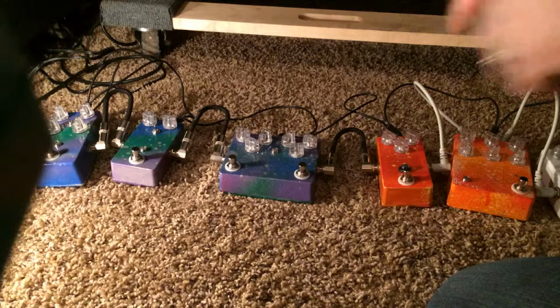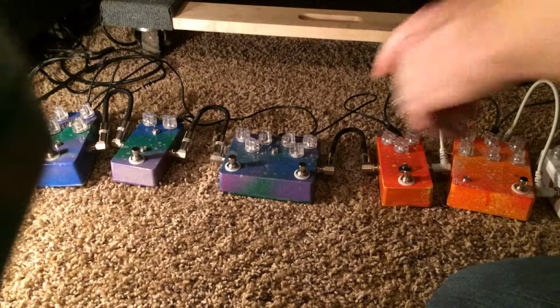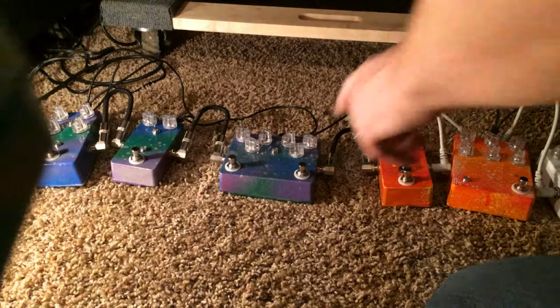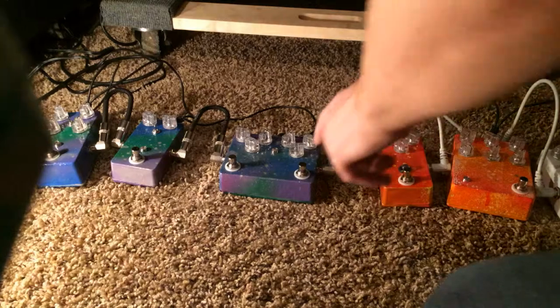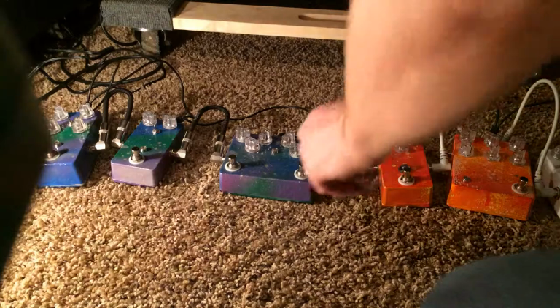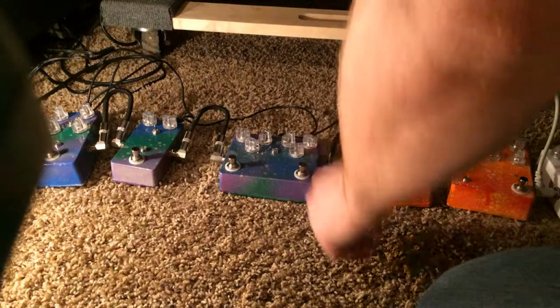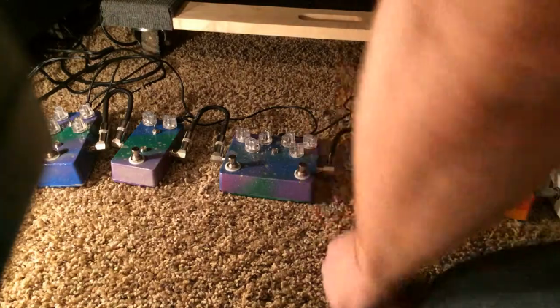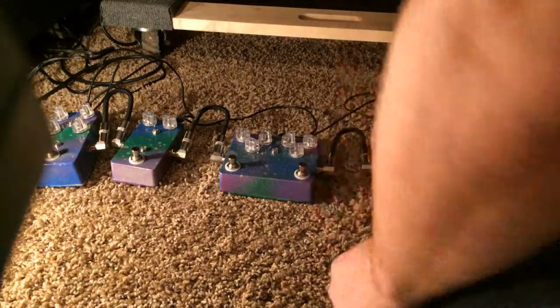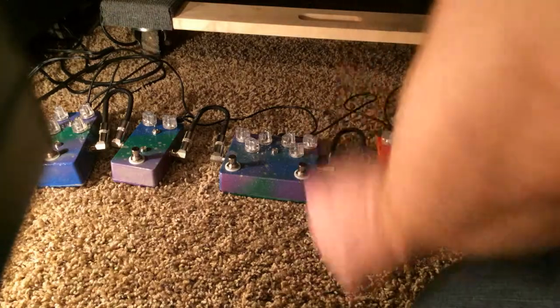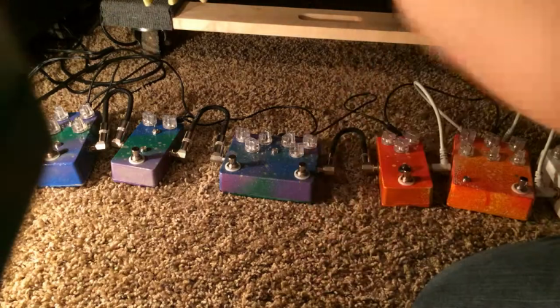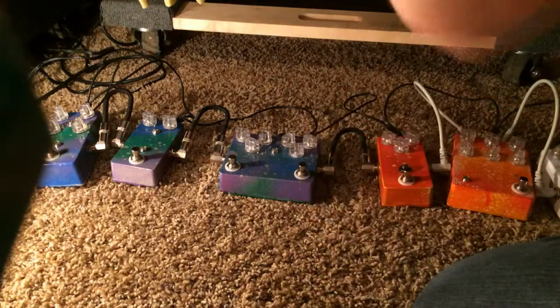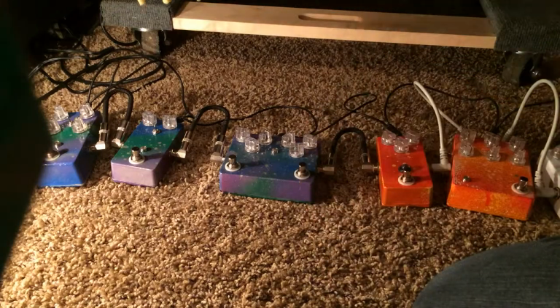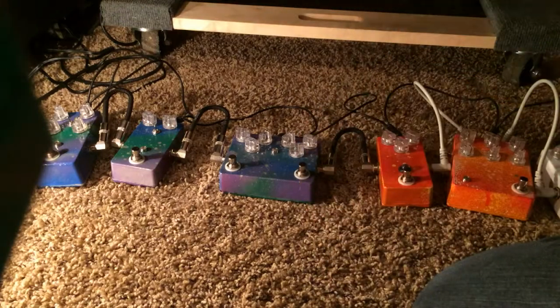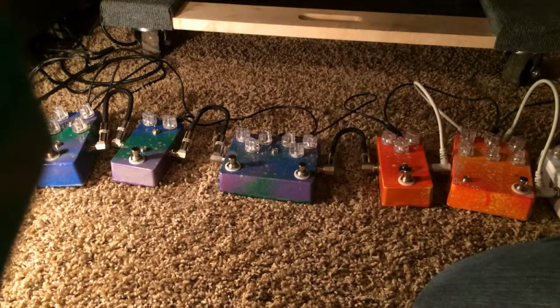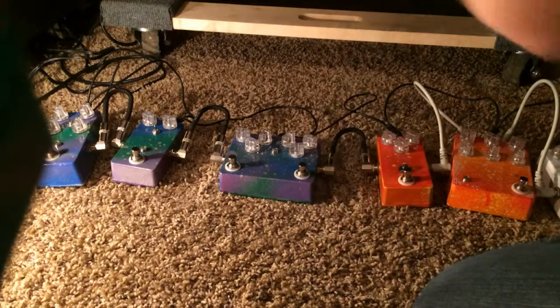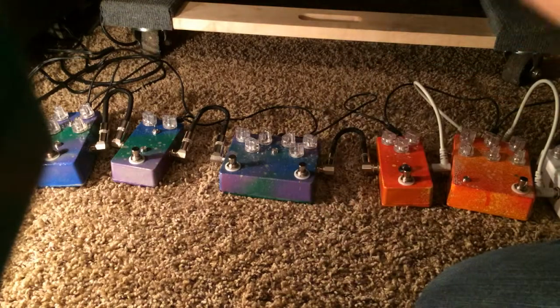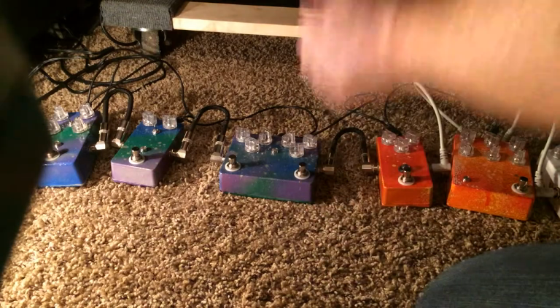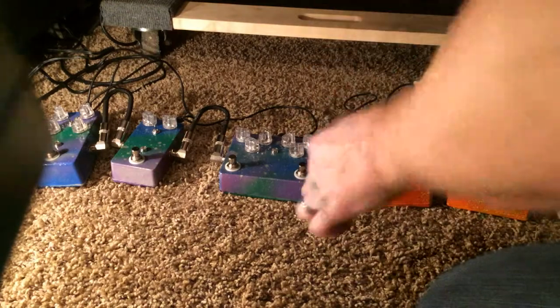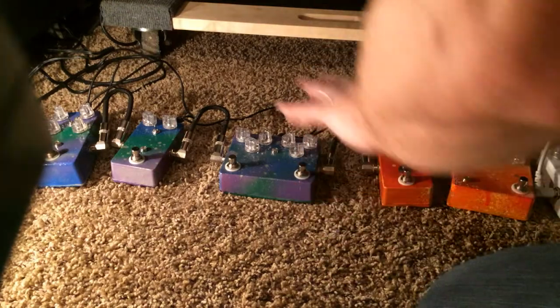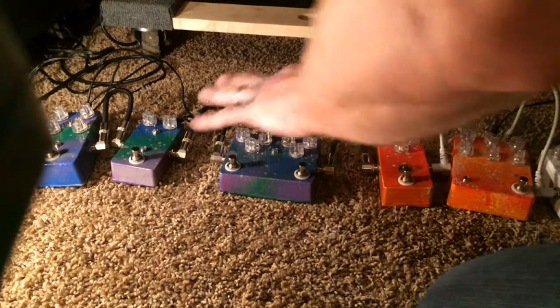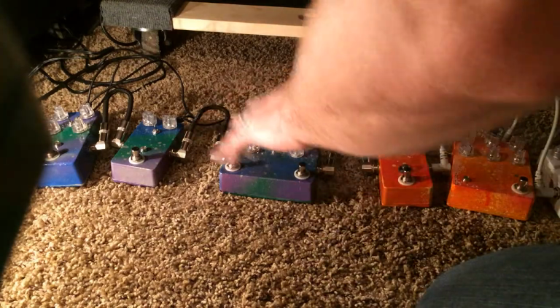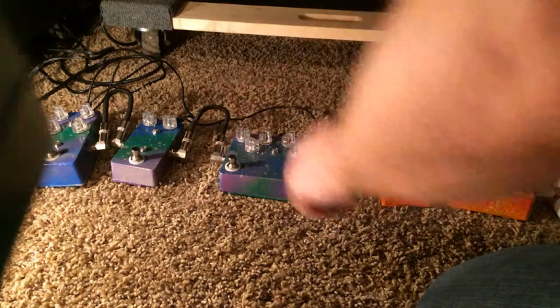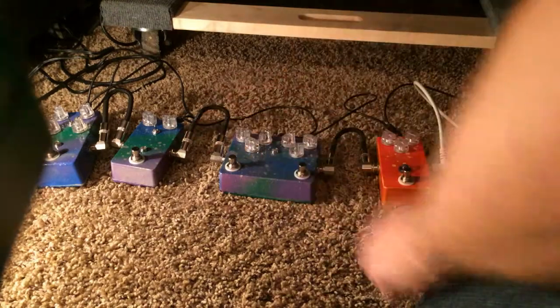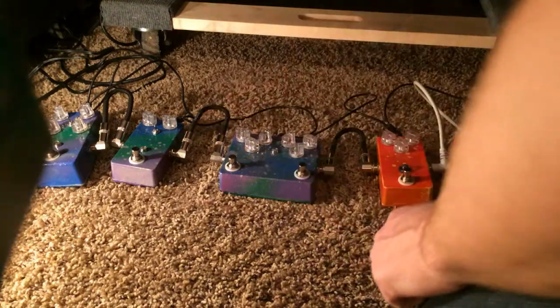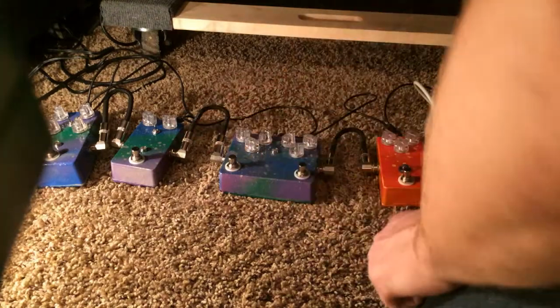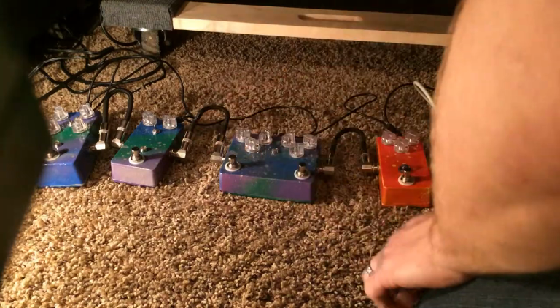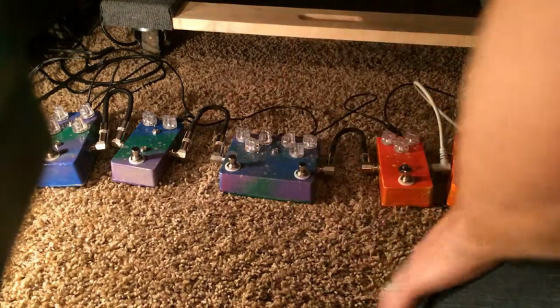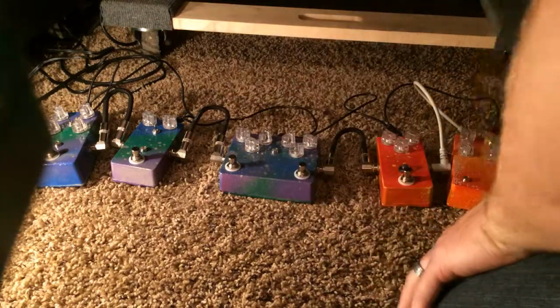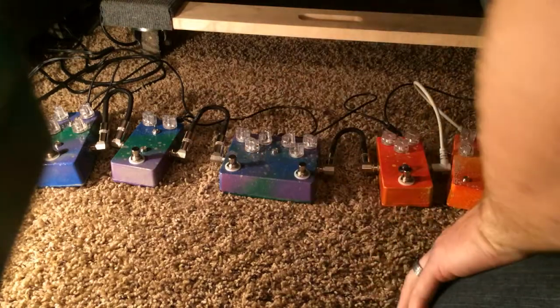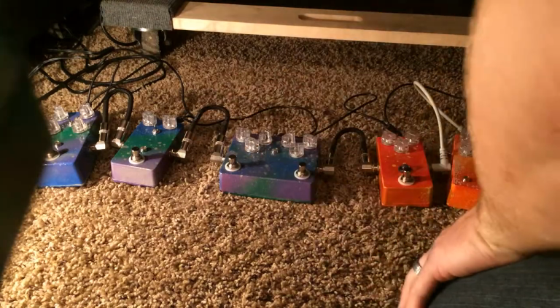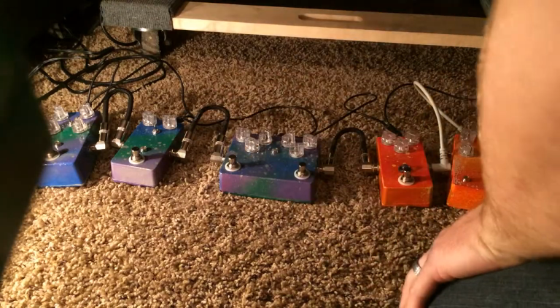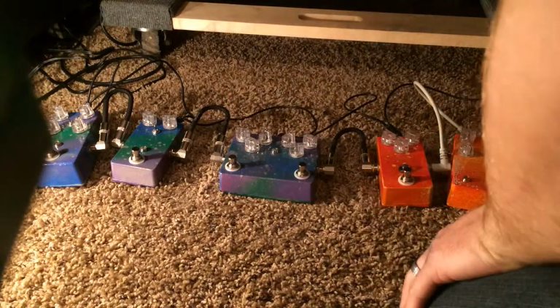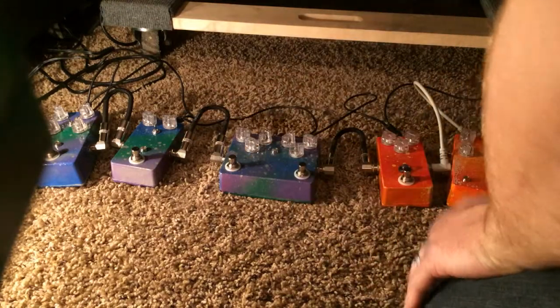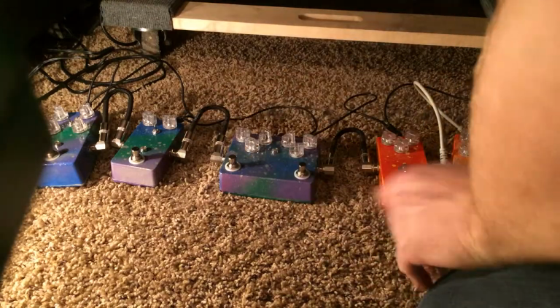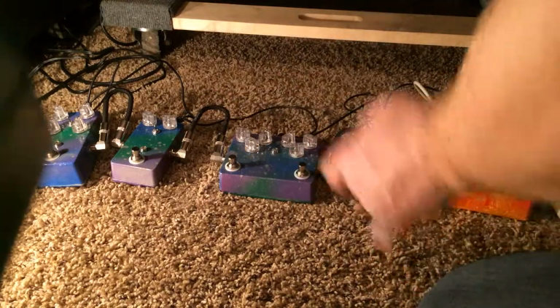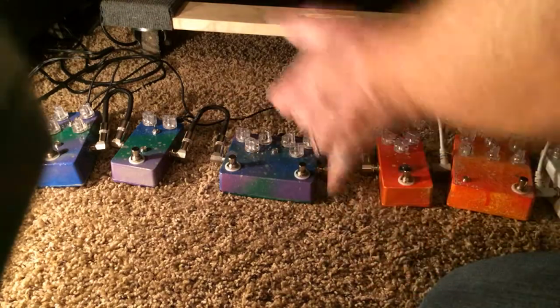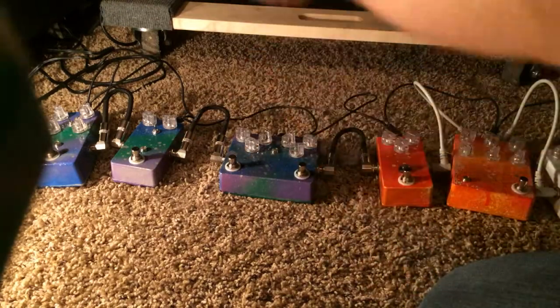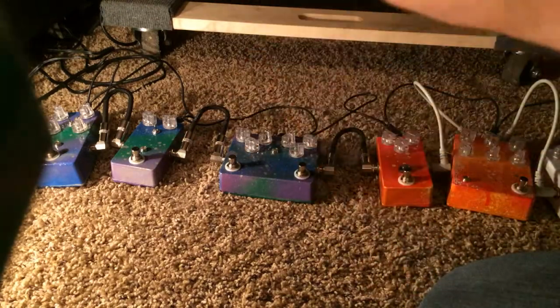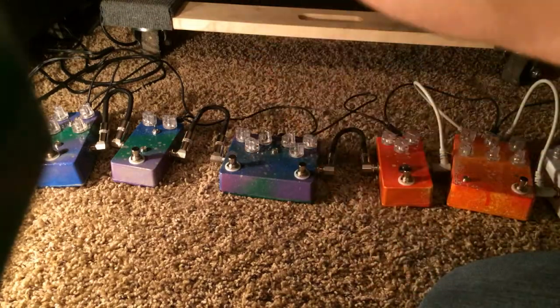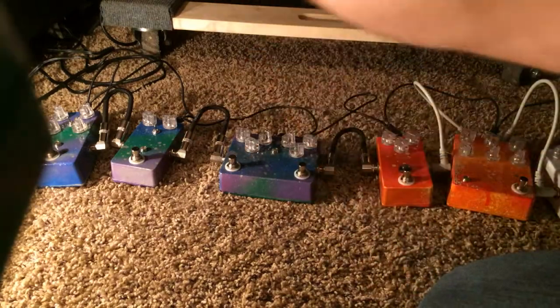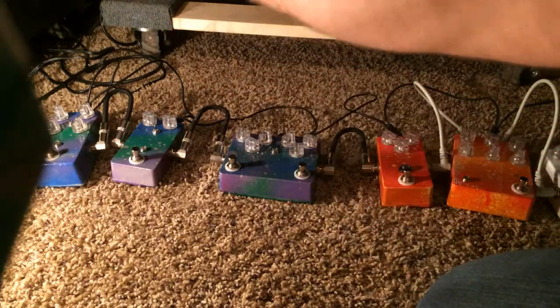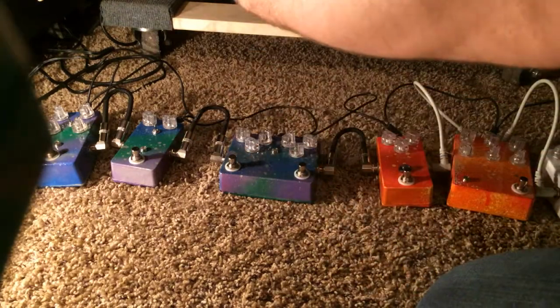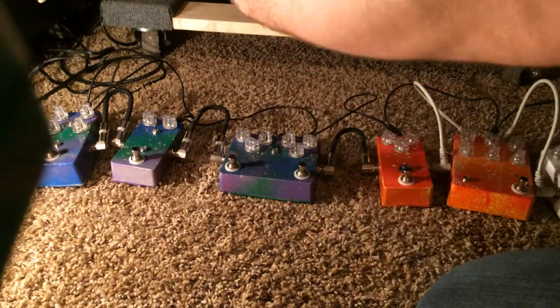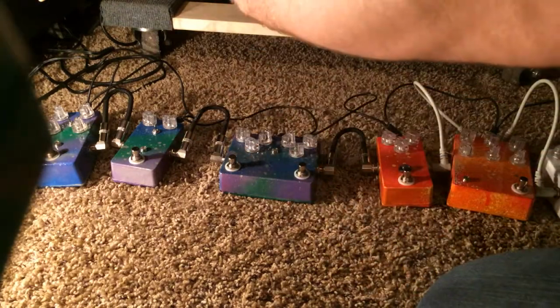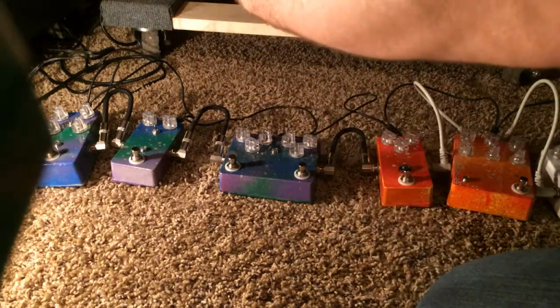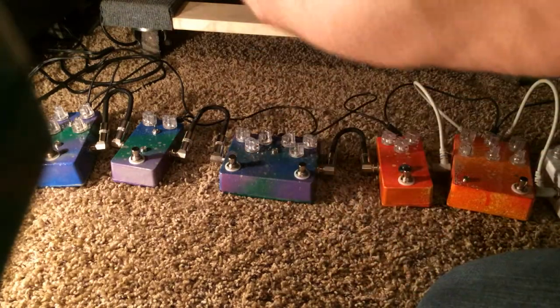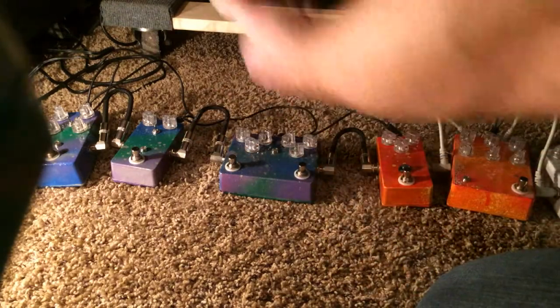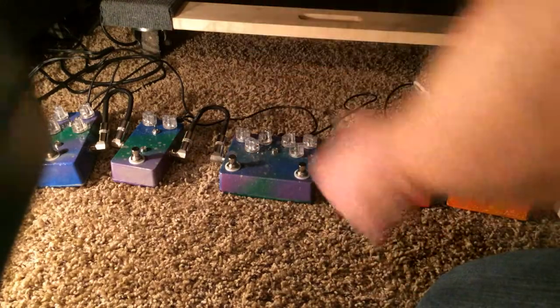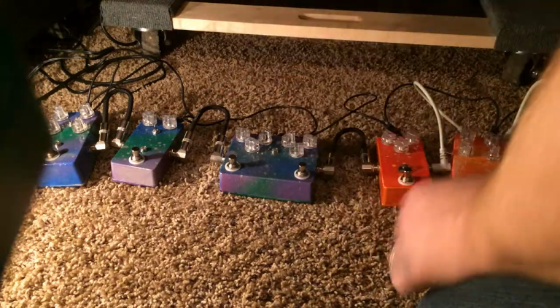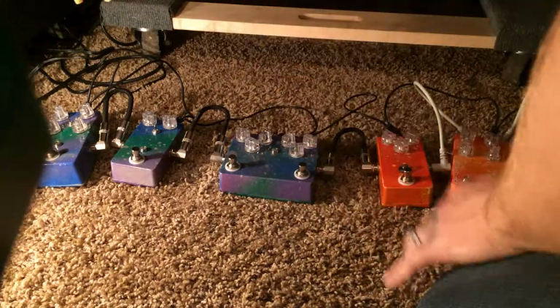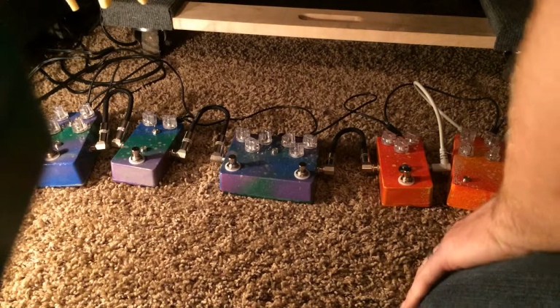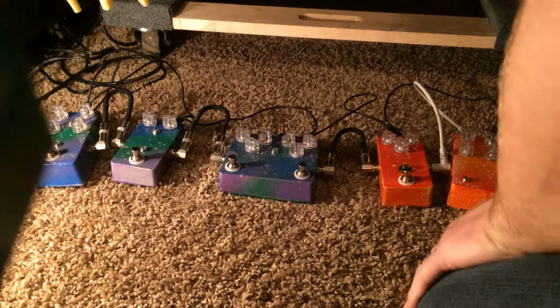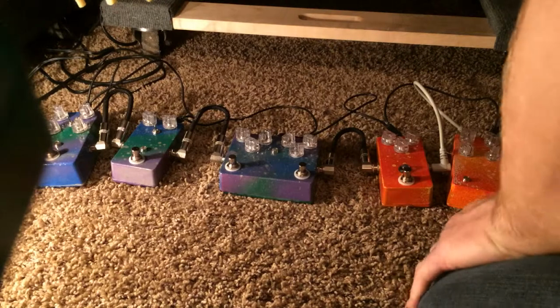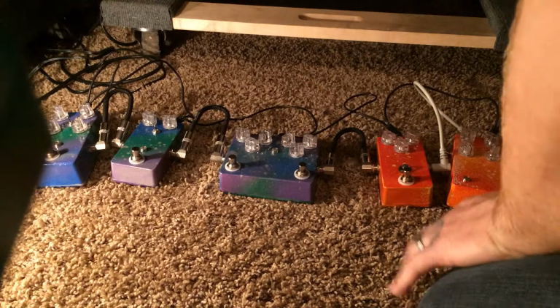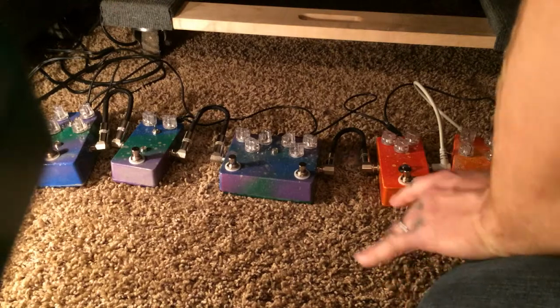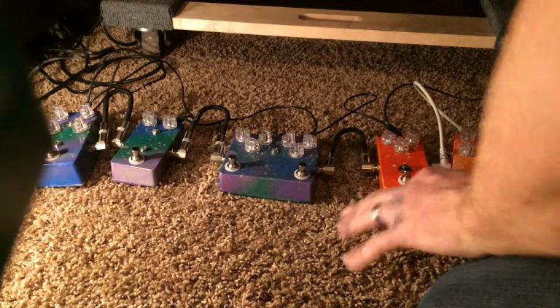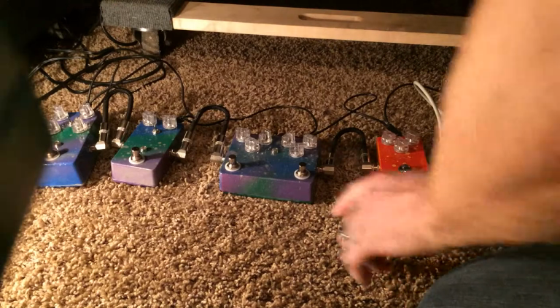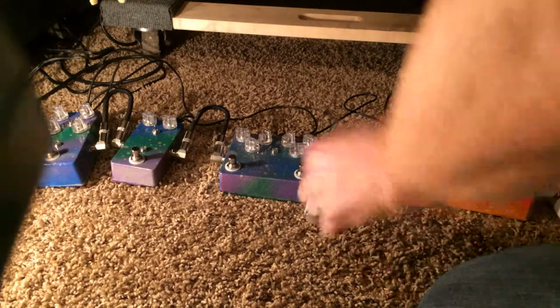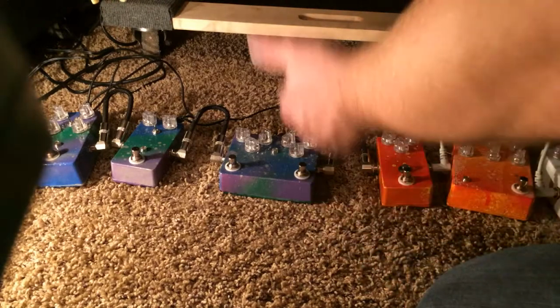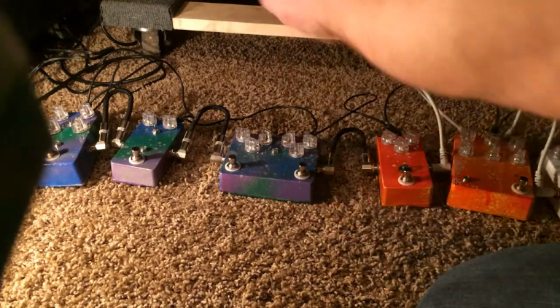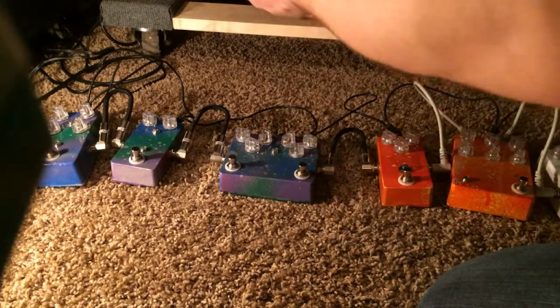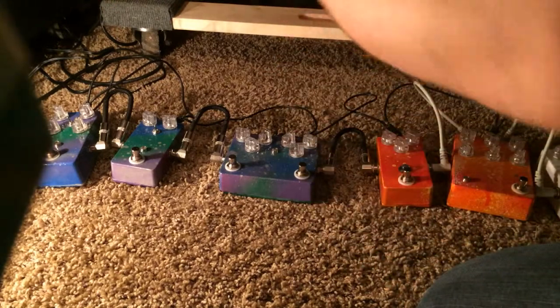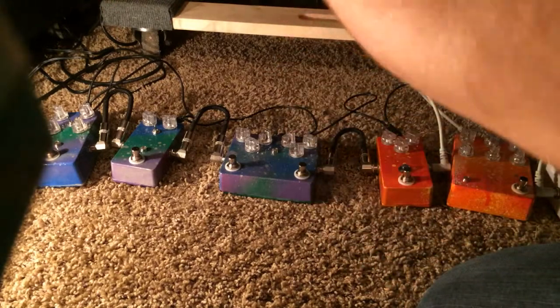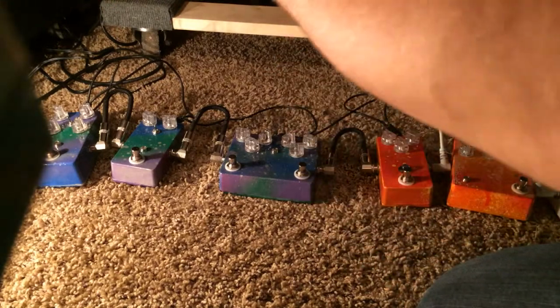This big guy right here is a Megalith. I laid it out a little different this time just because I liked this box and I wanted to use it.